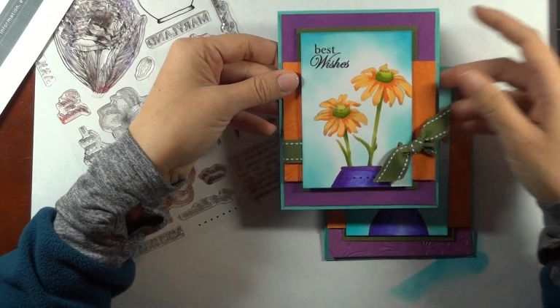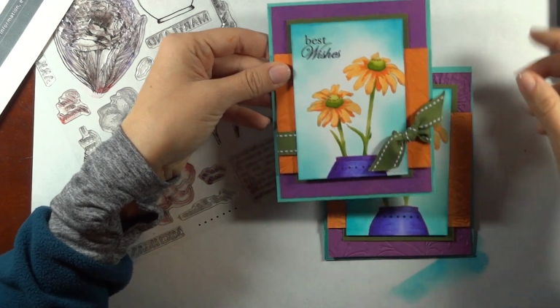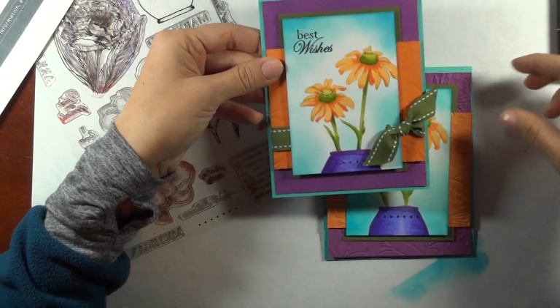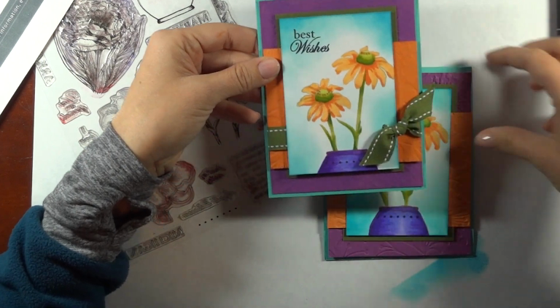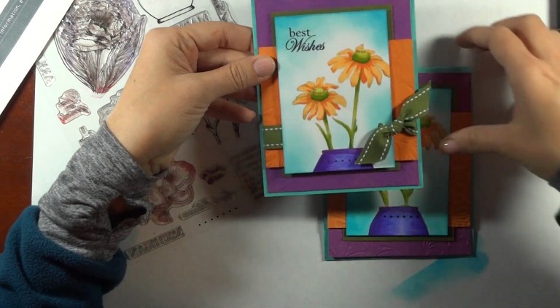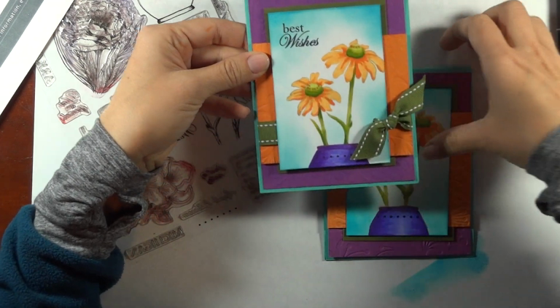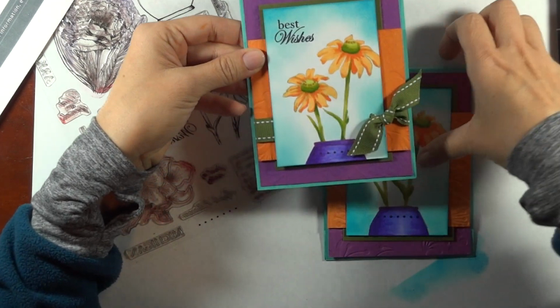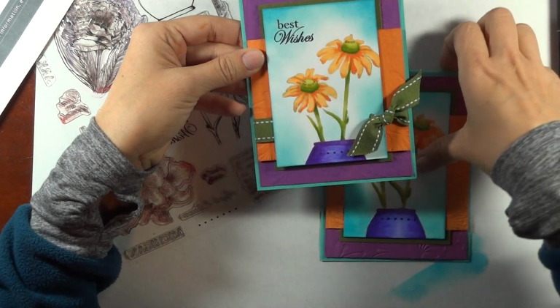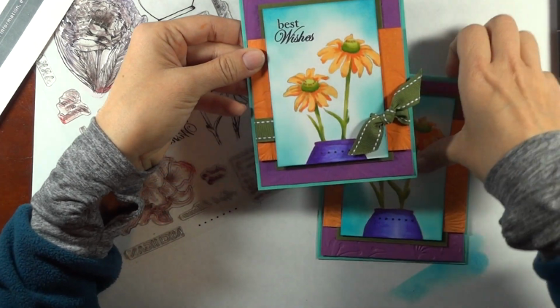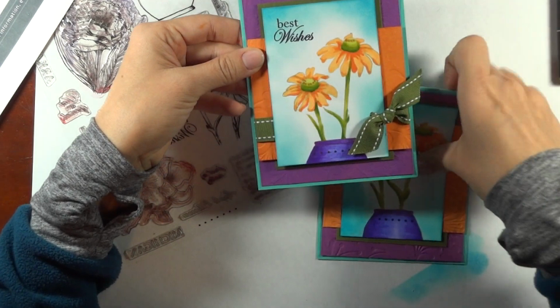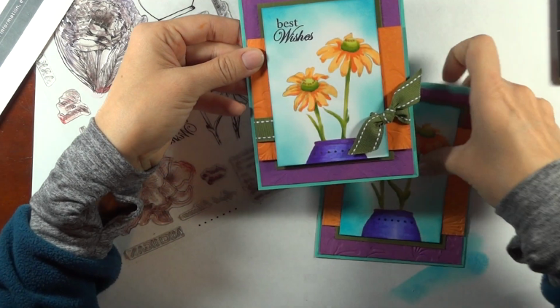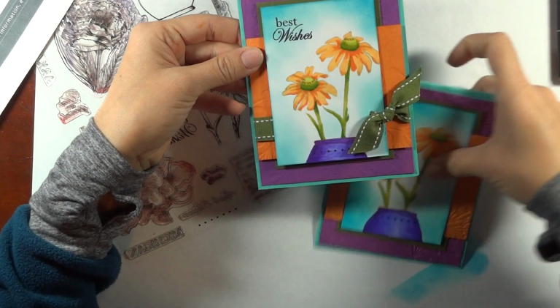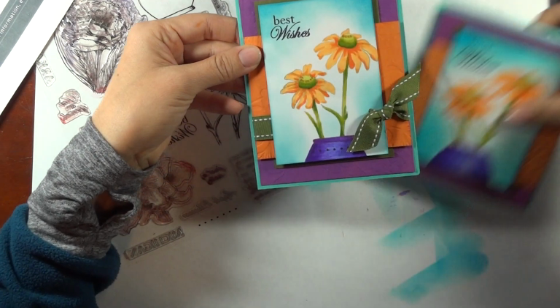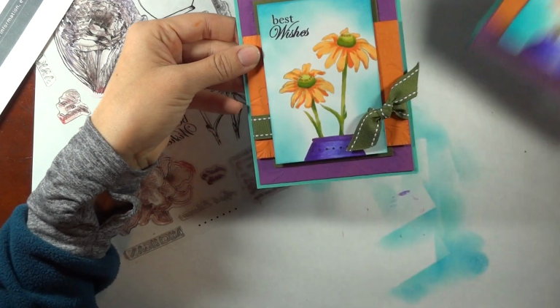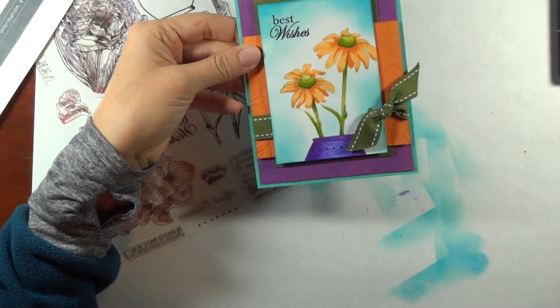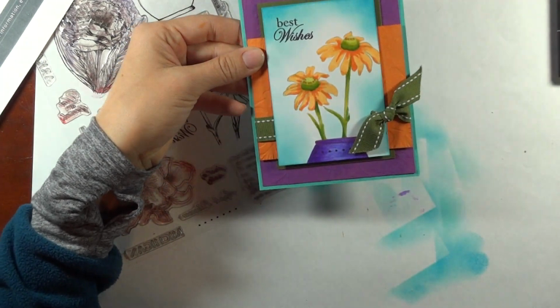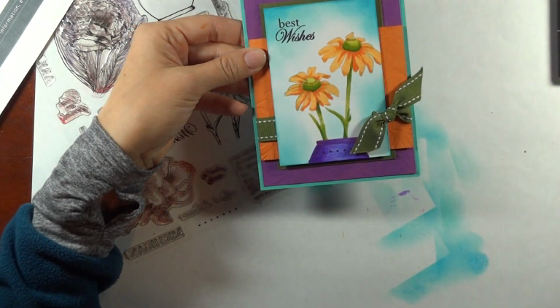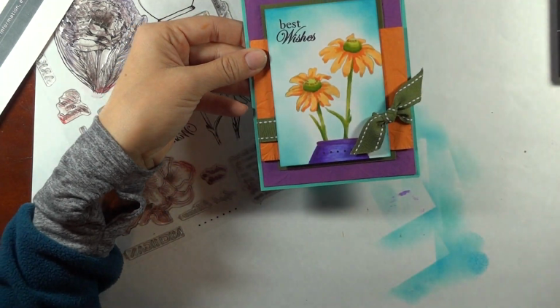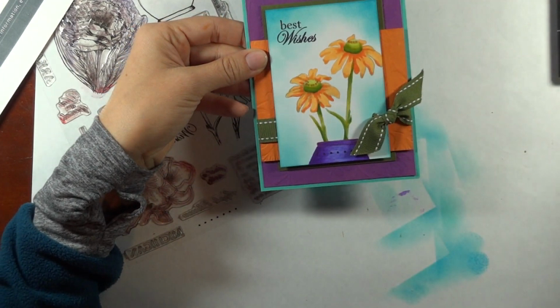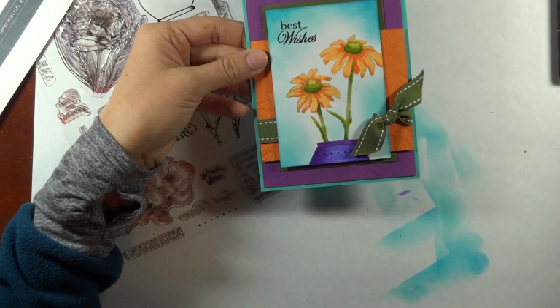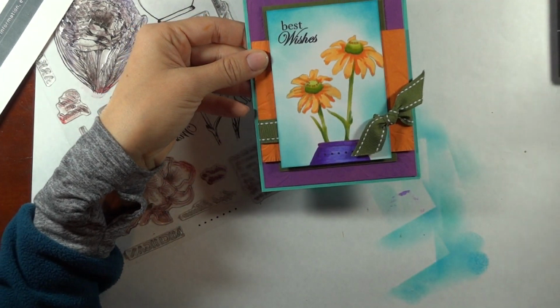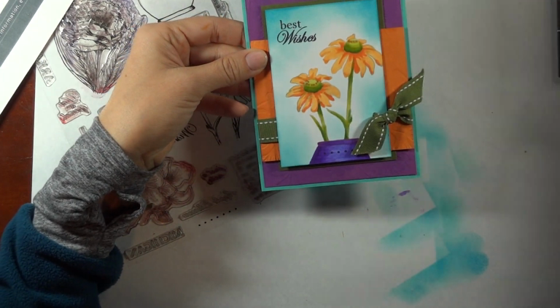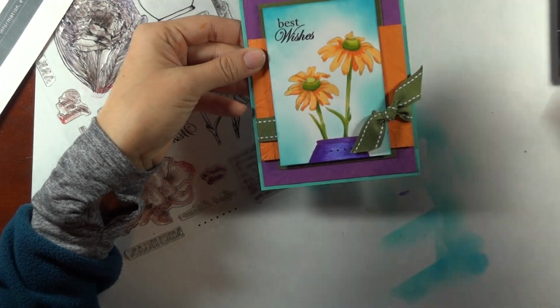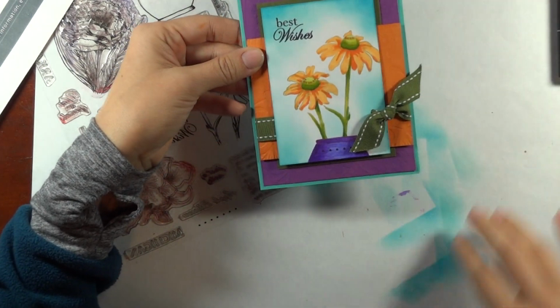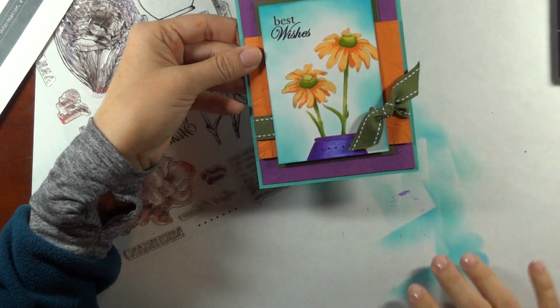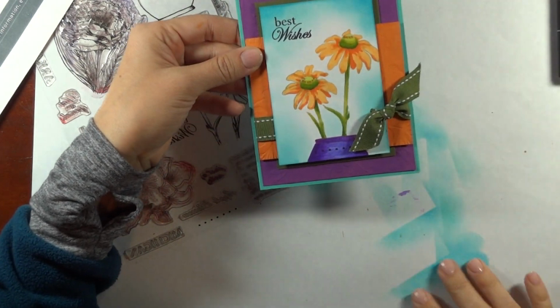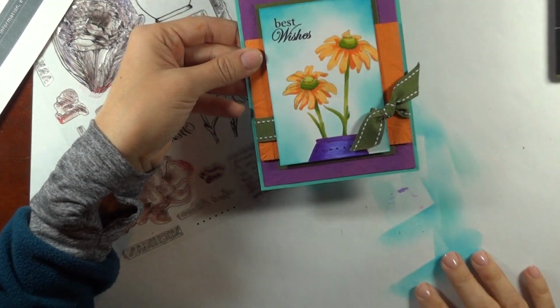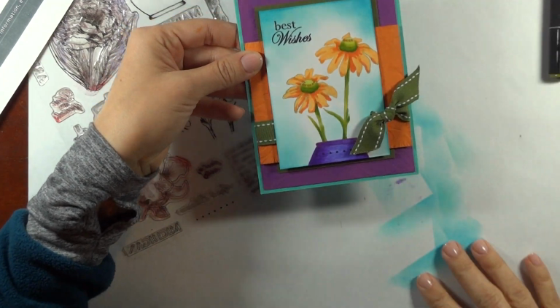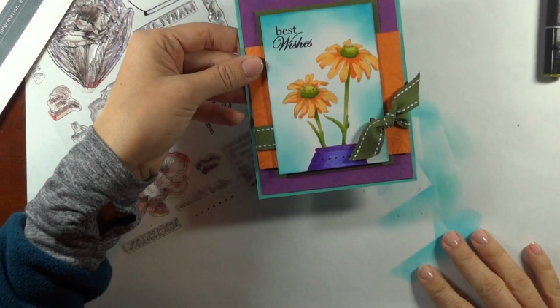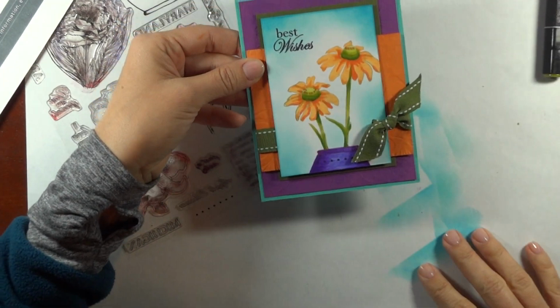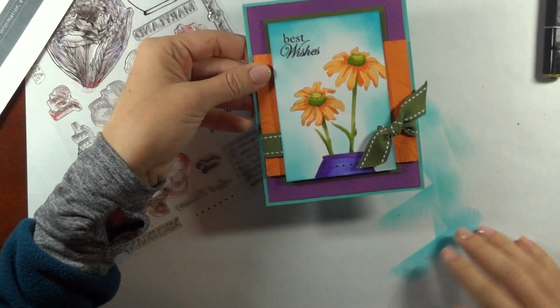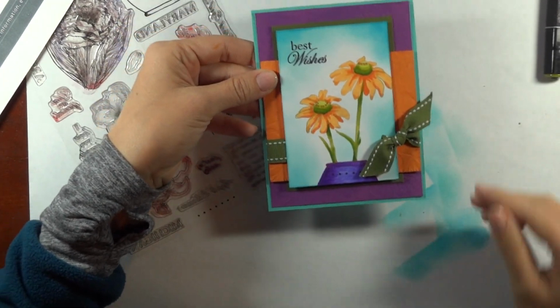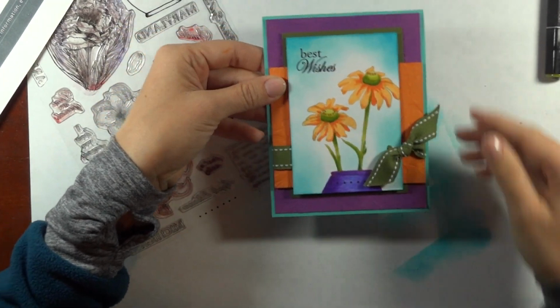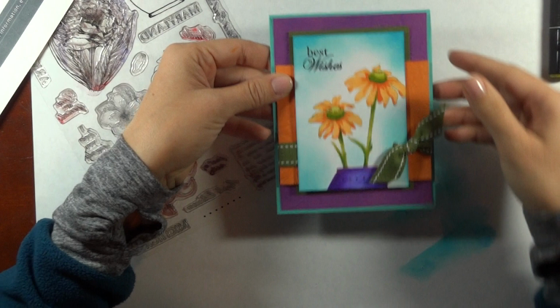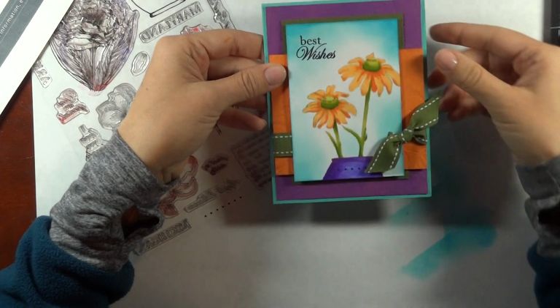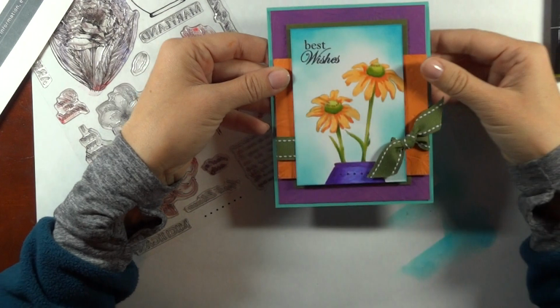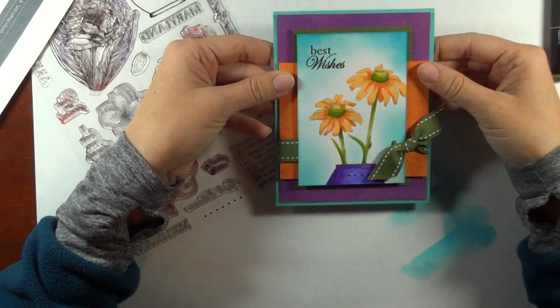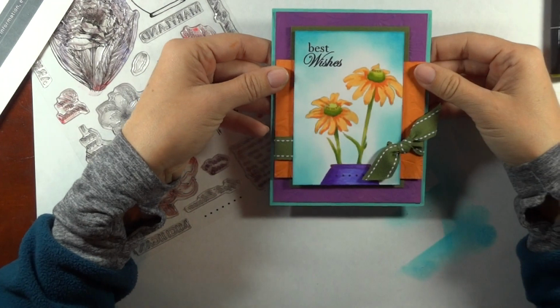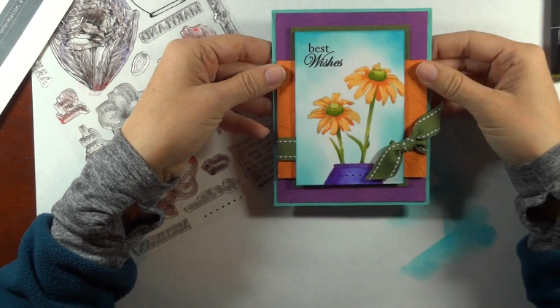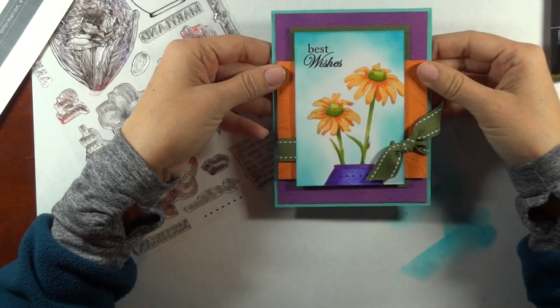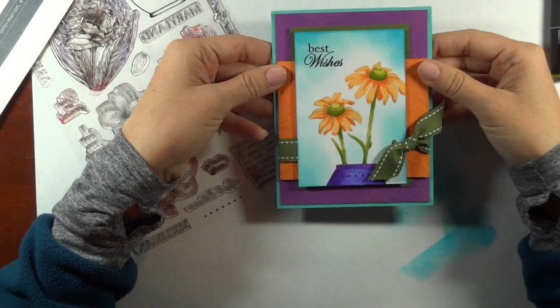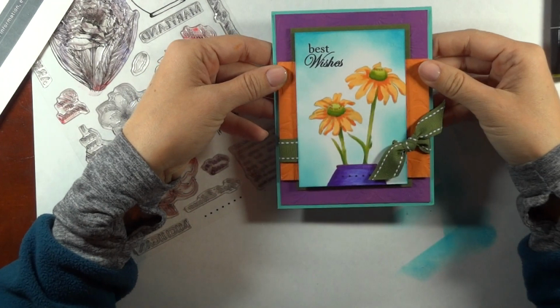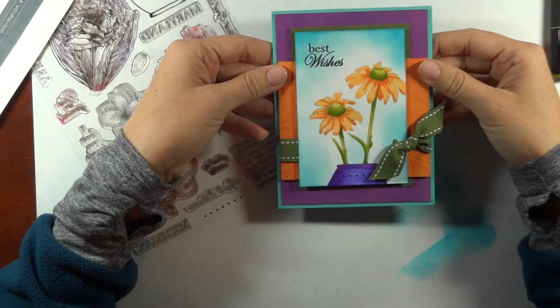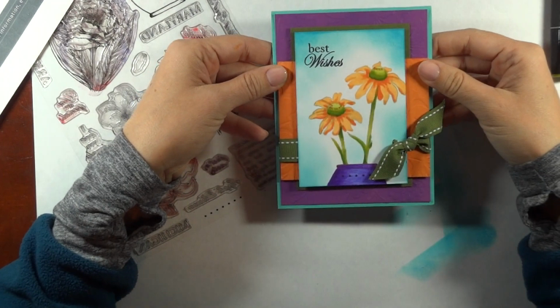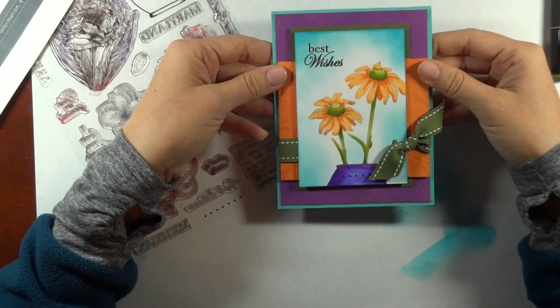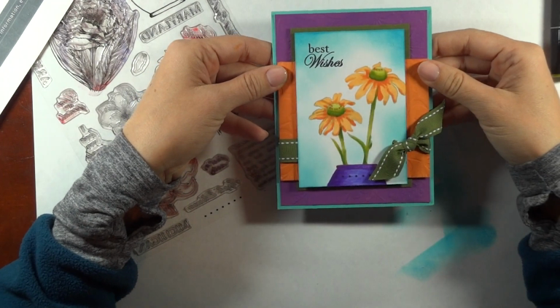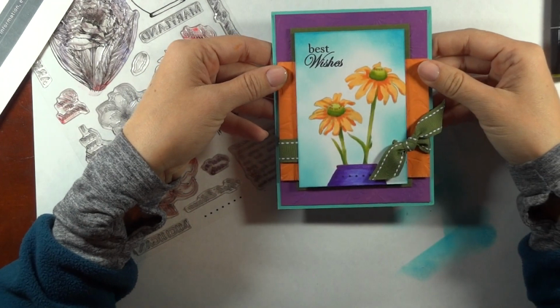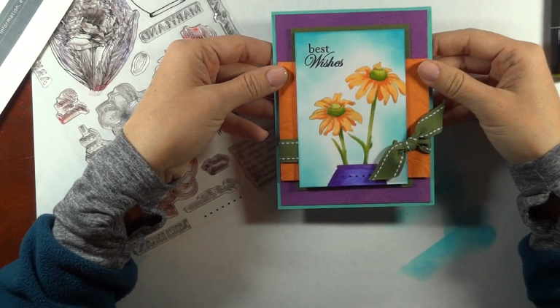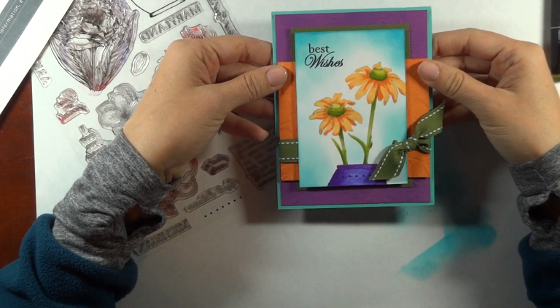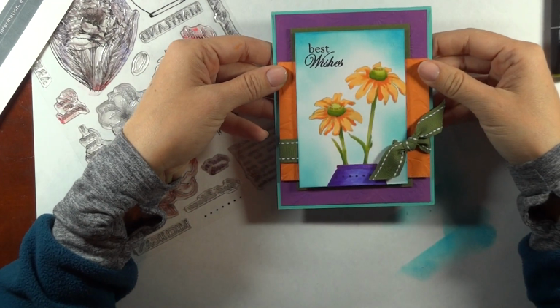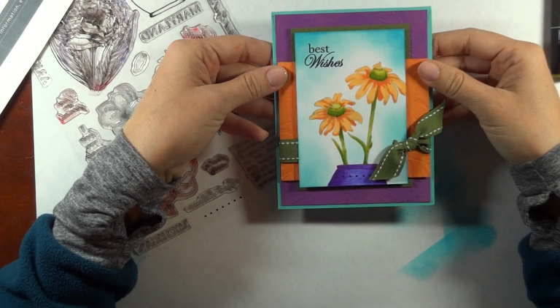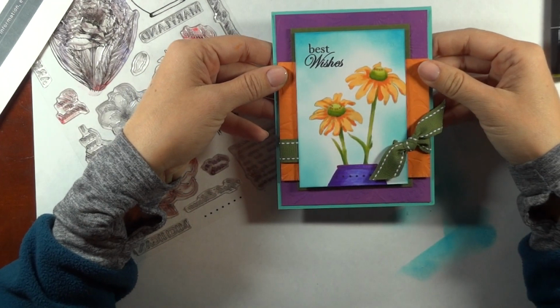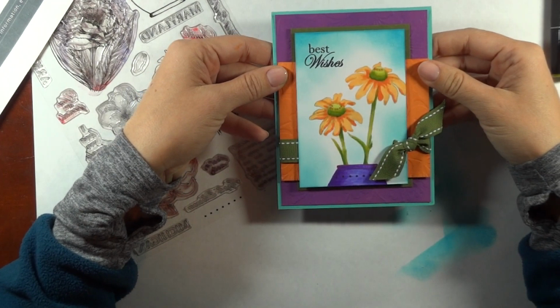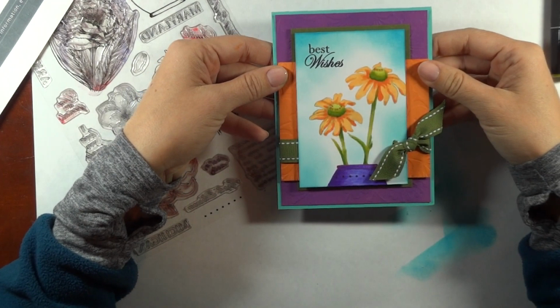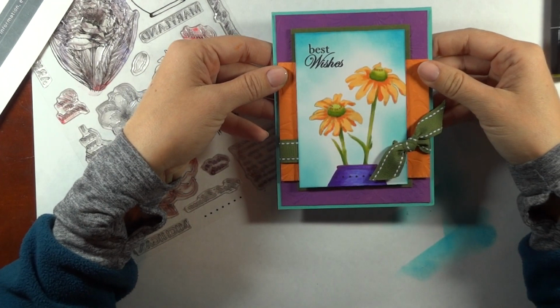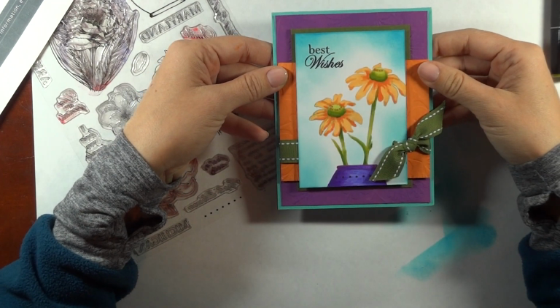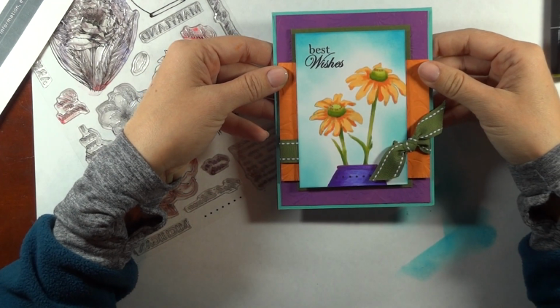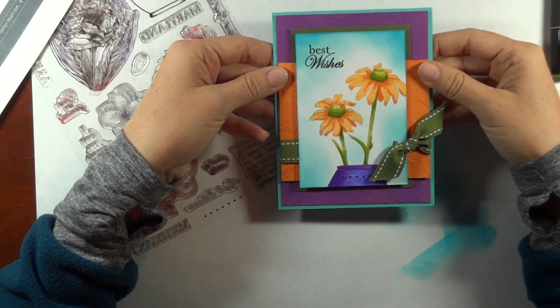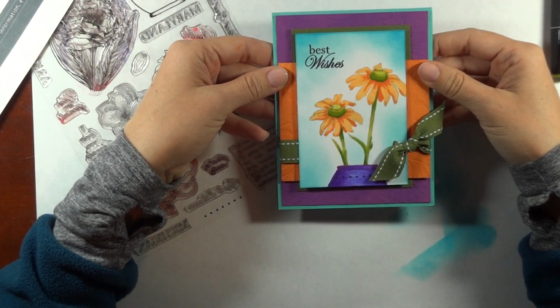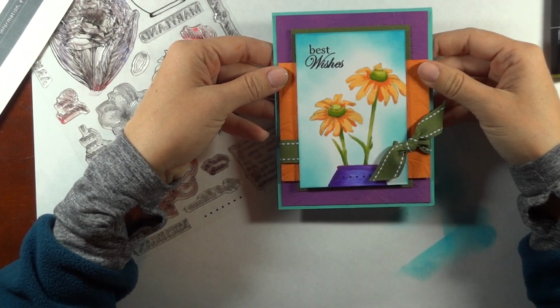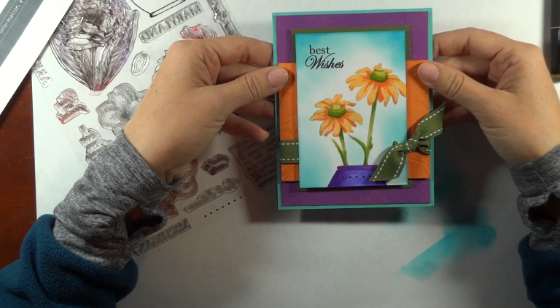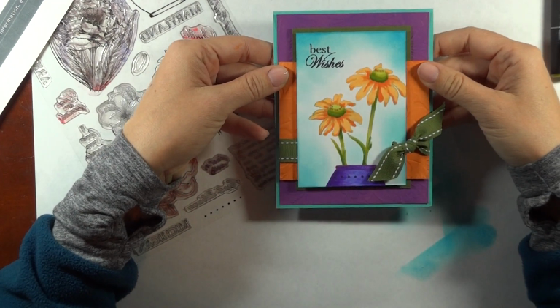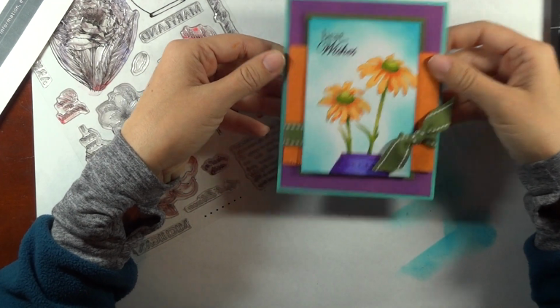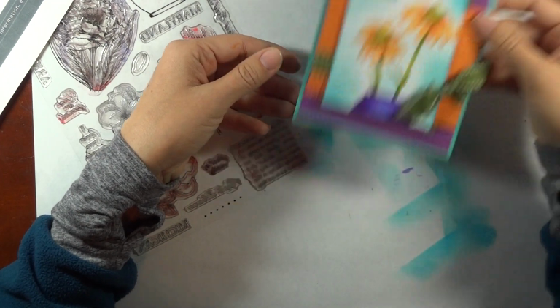Please visit my blog, Hands, Head and Heart, for more inspiration and ideas. And follow us on Stamp TV. Thank you for watching today.